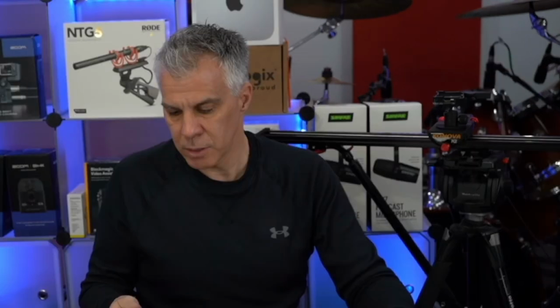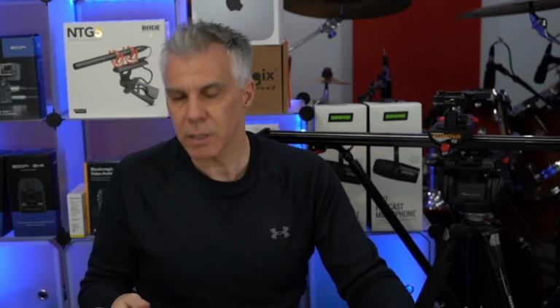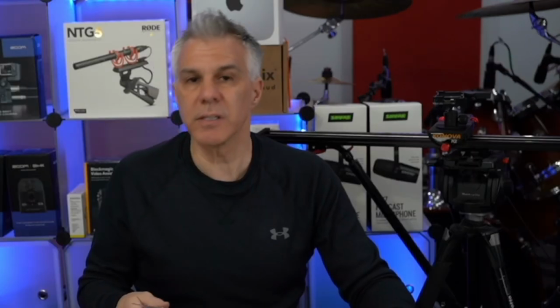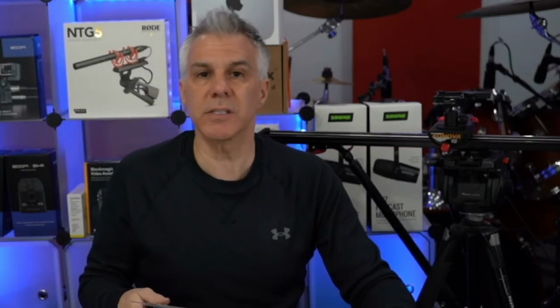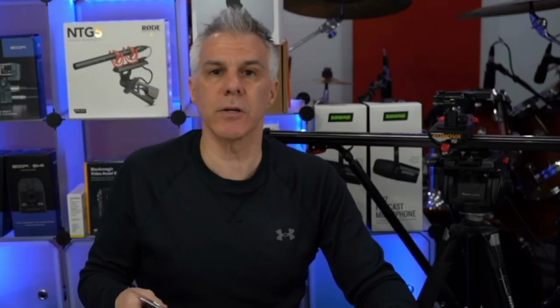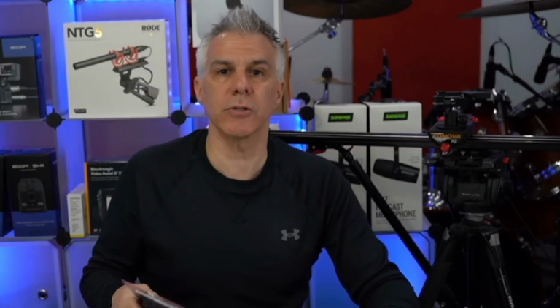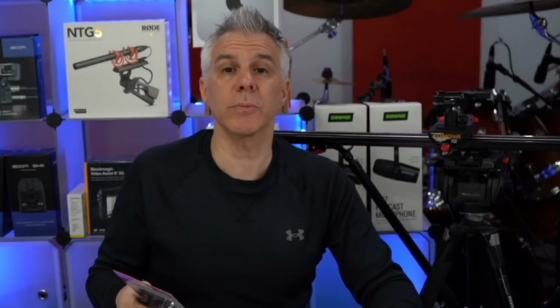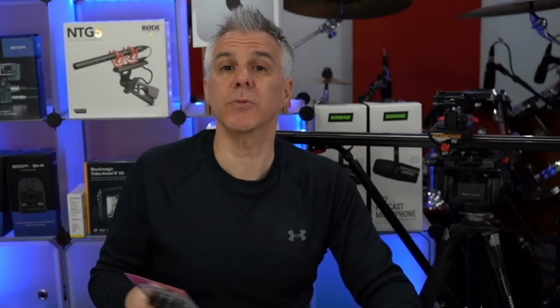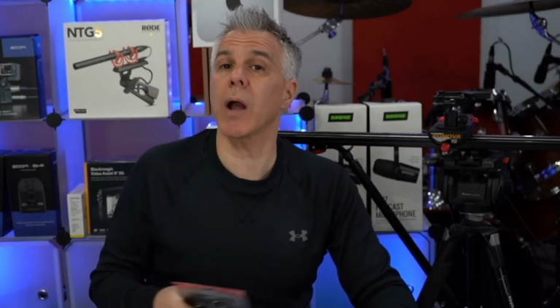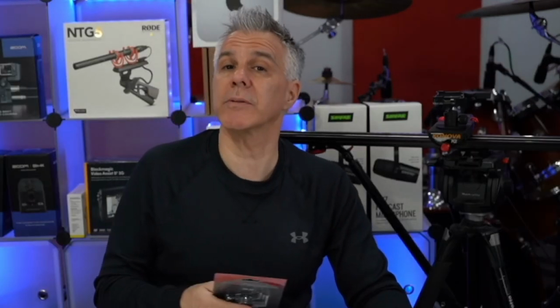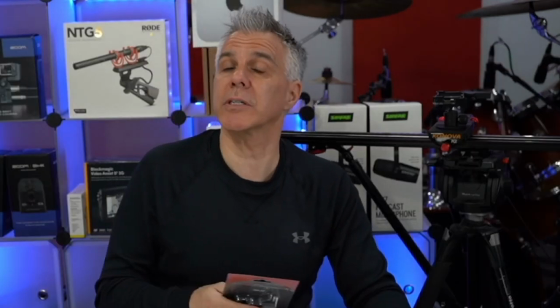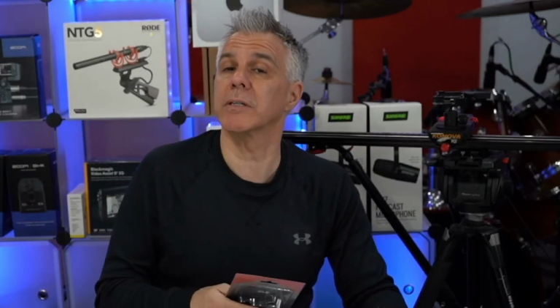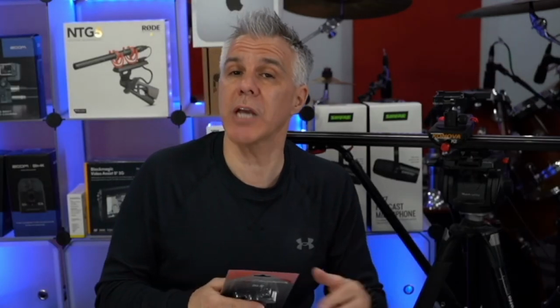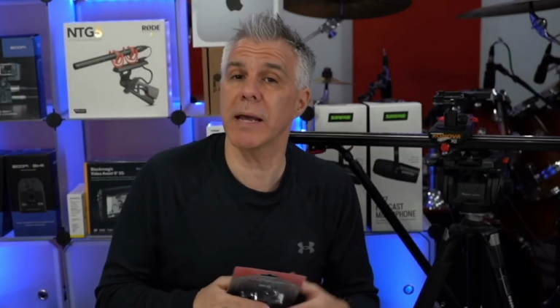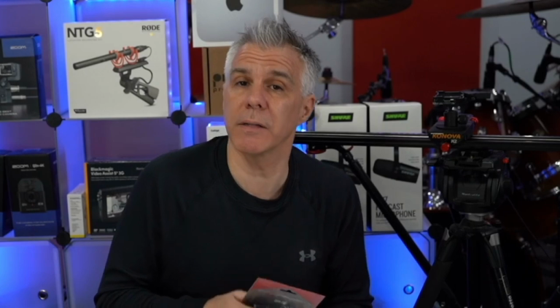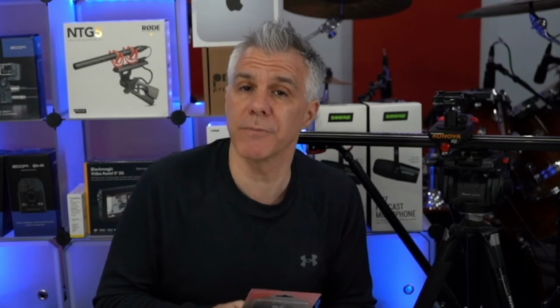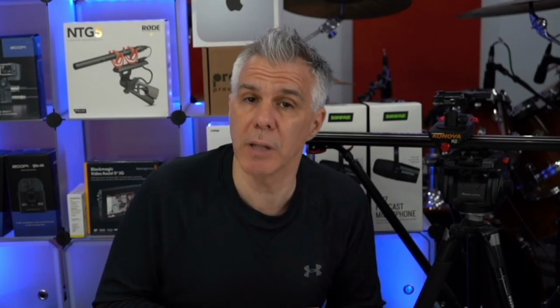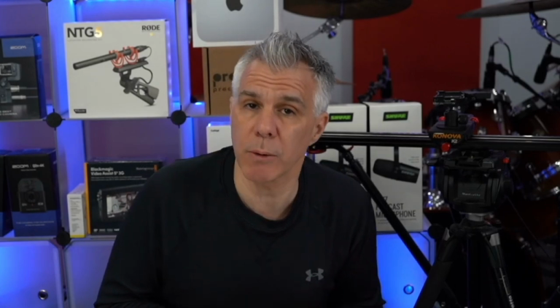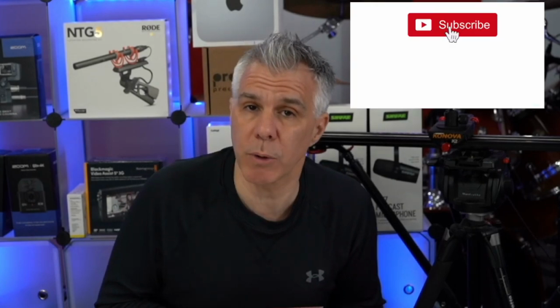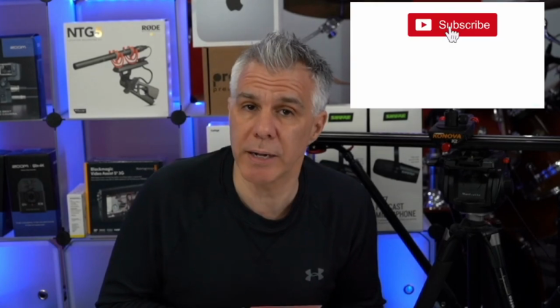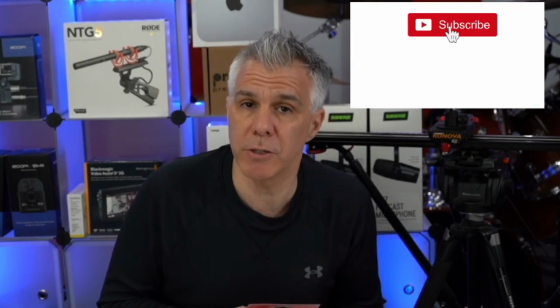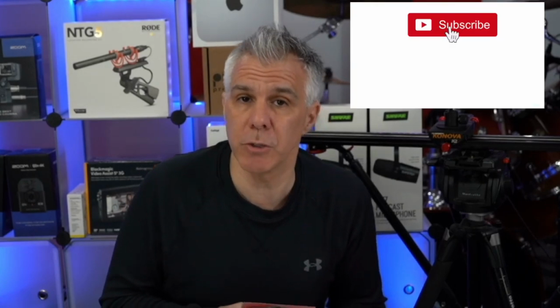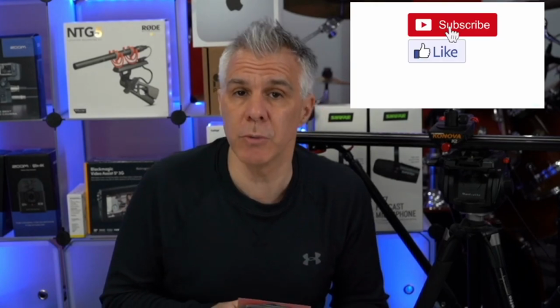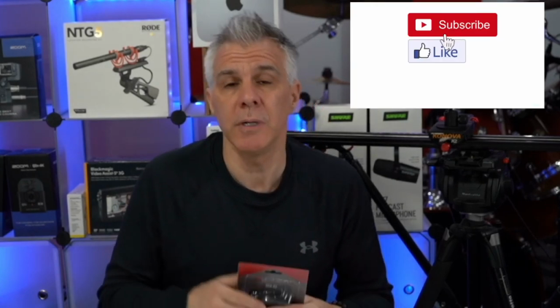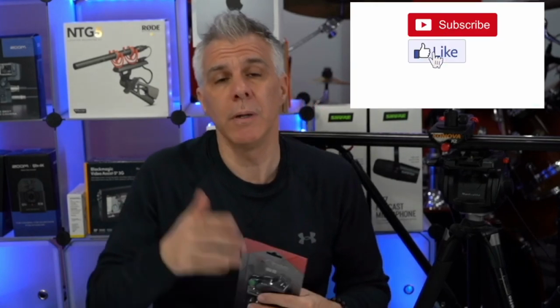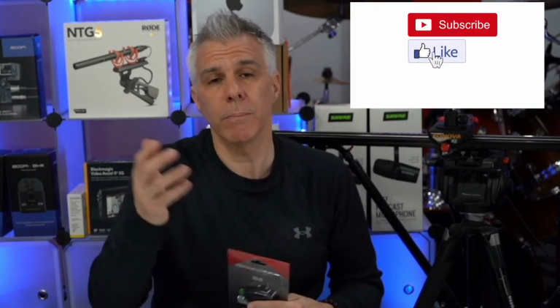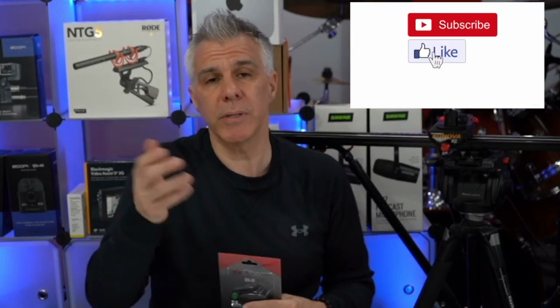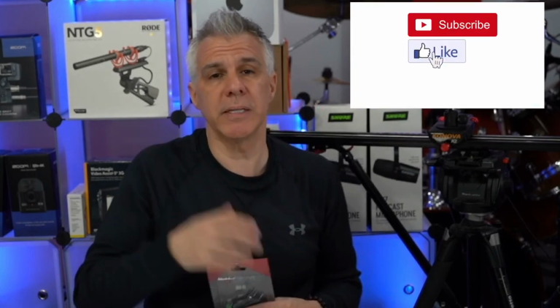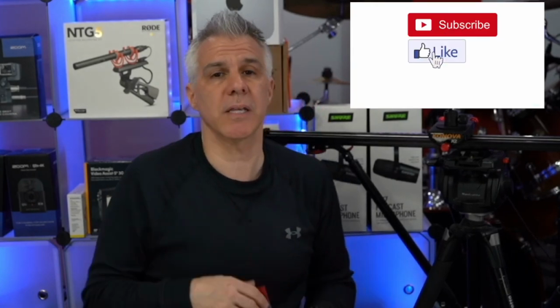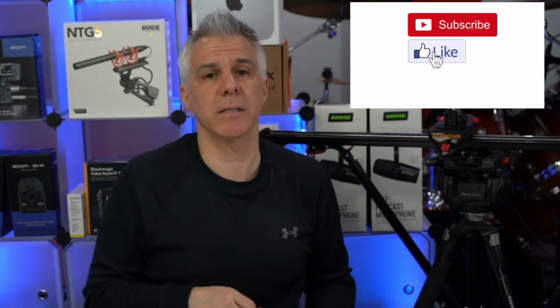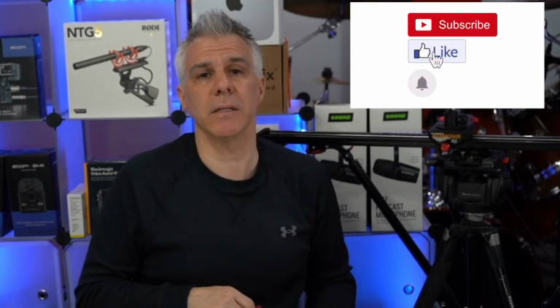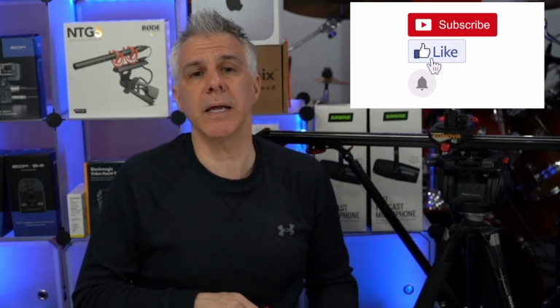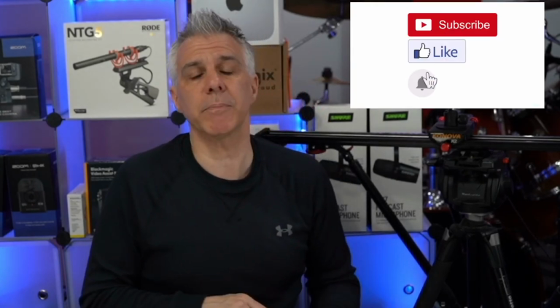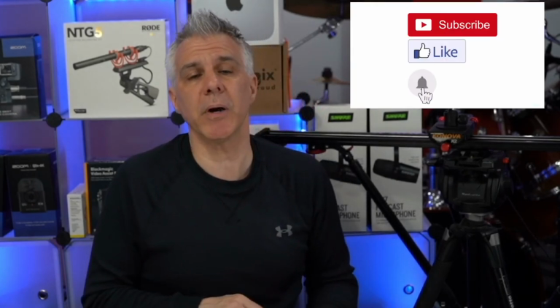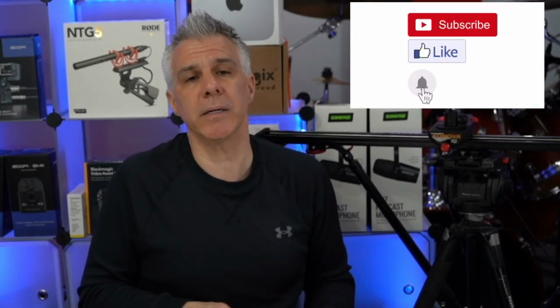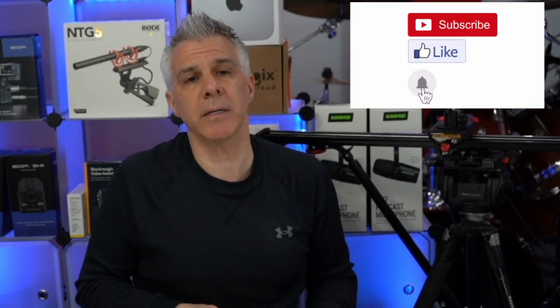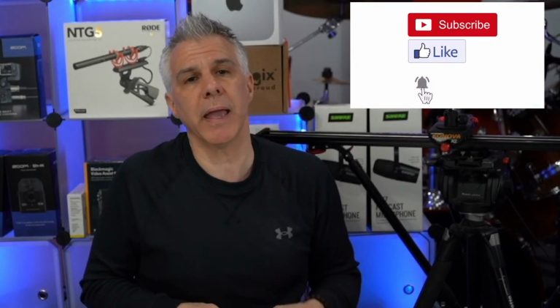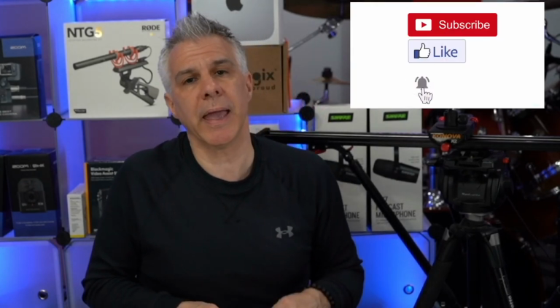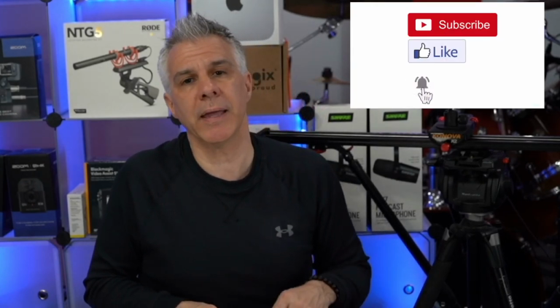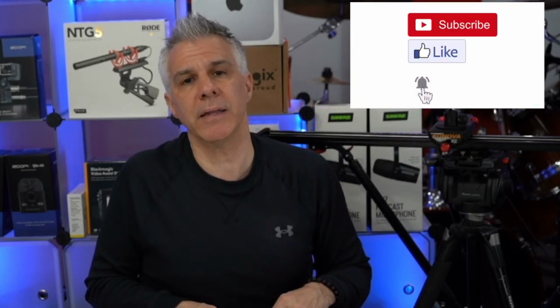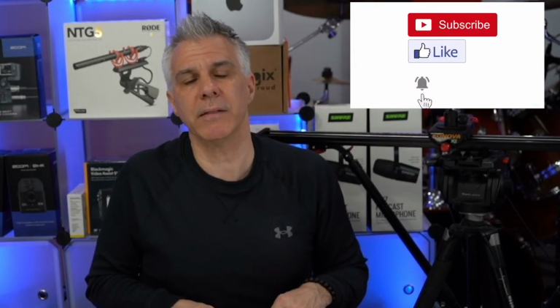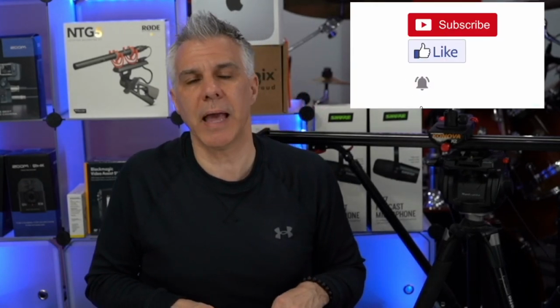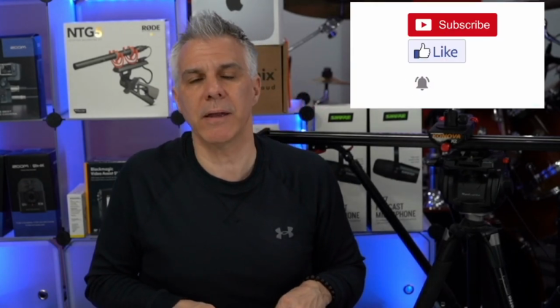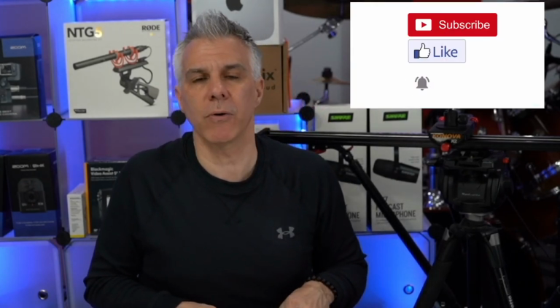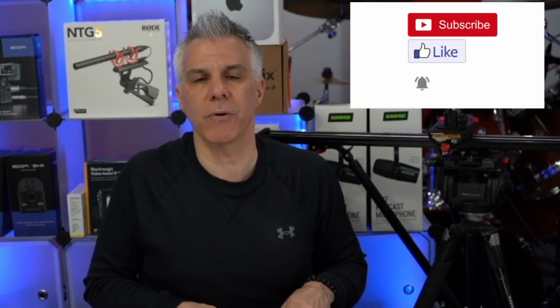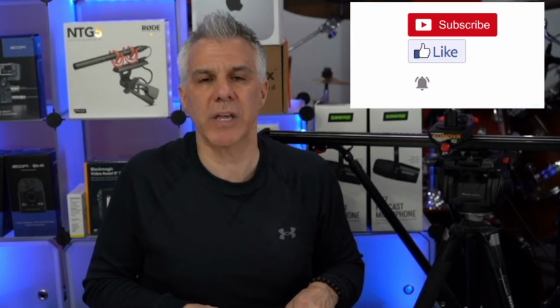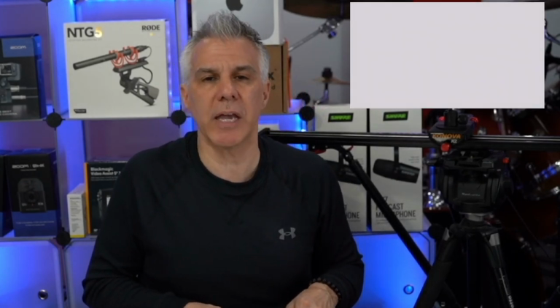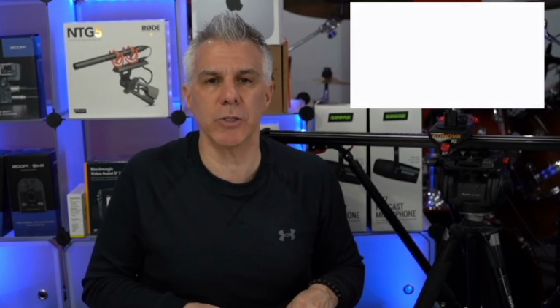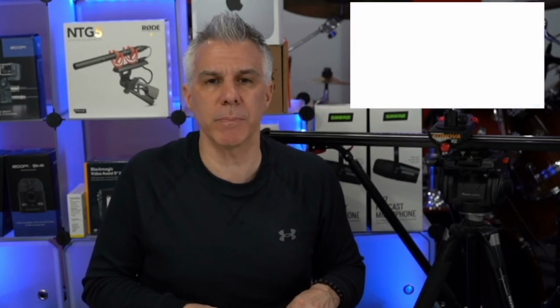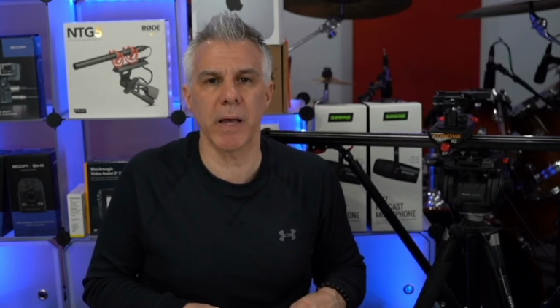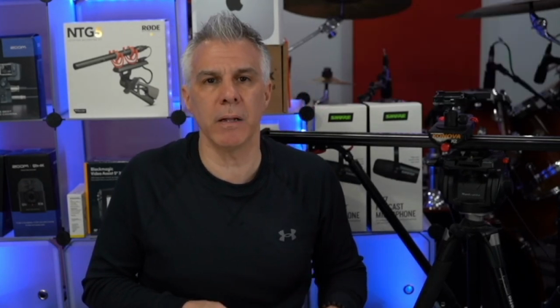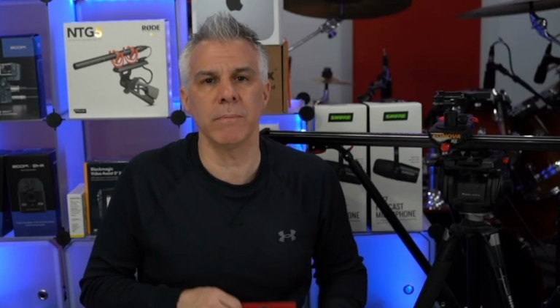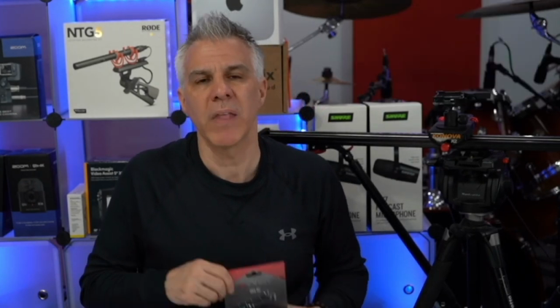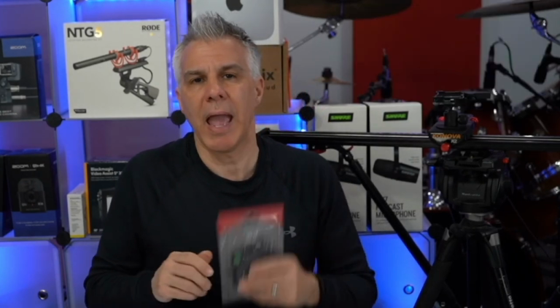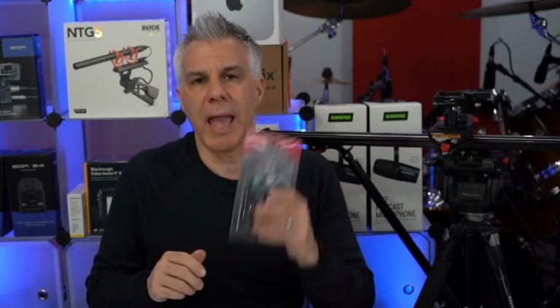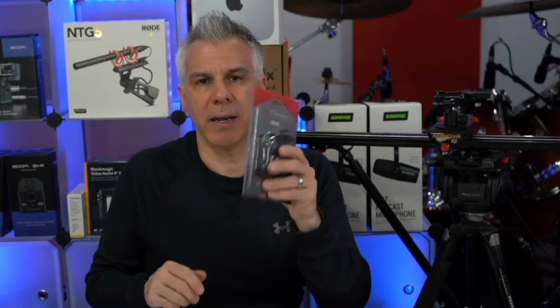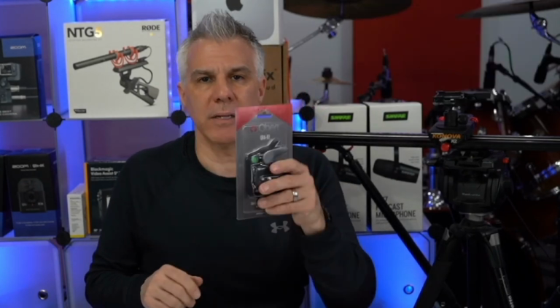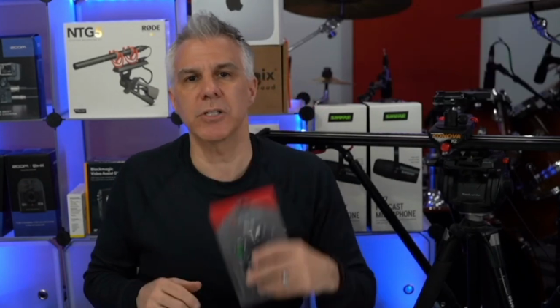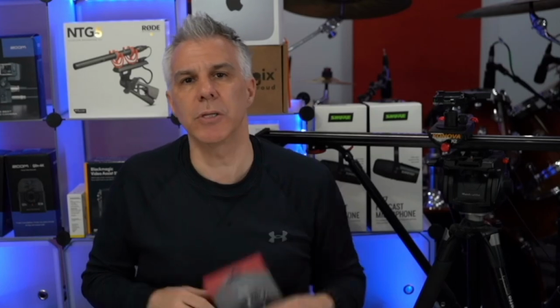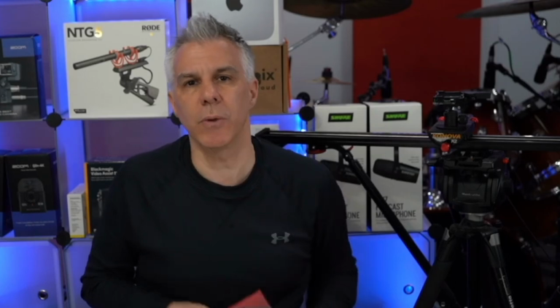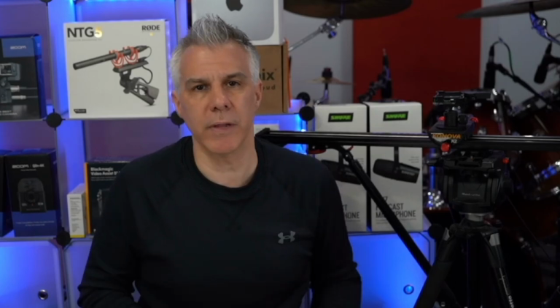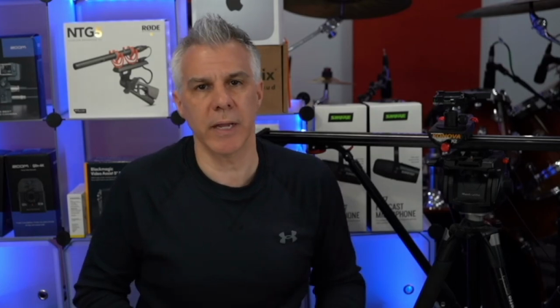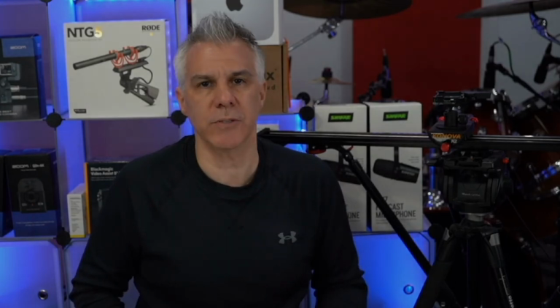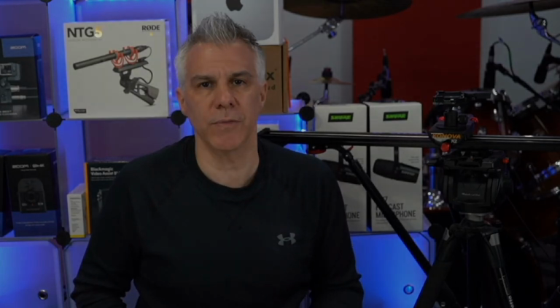Consider subscribing to the channel if you like what I do. Please hit the like button and hit that notification bell and I'll see you on the next video.